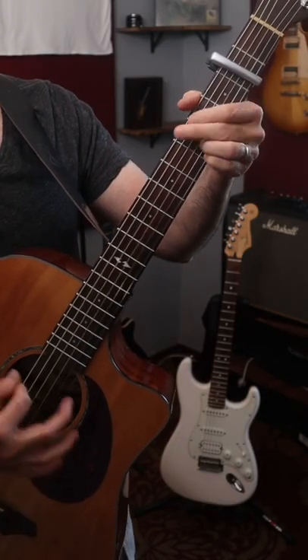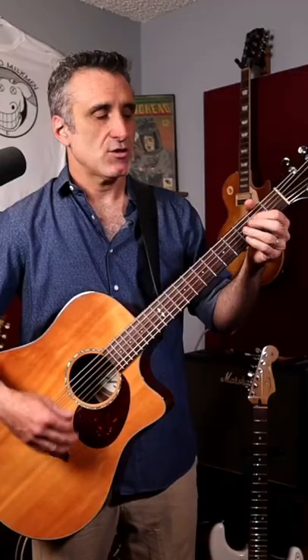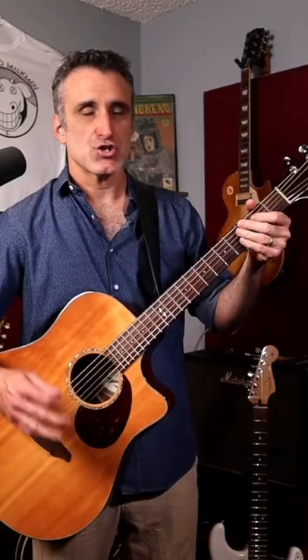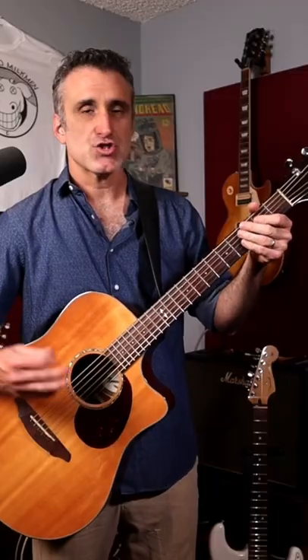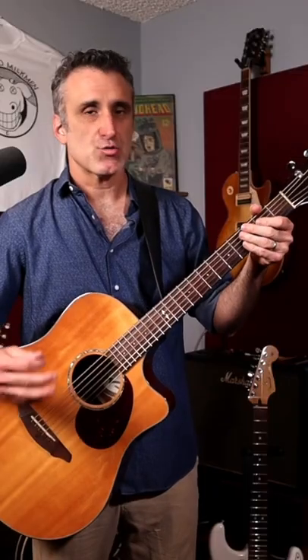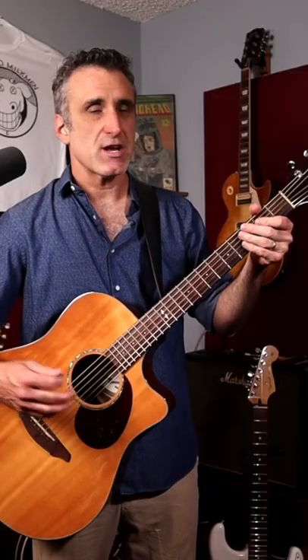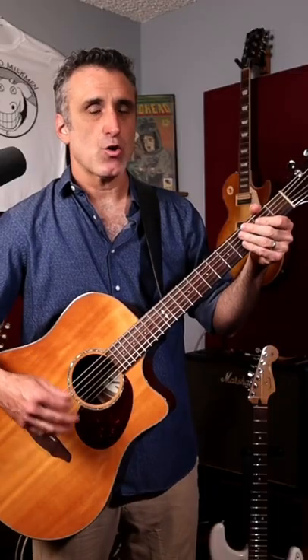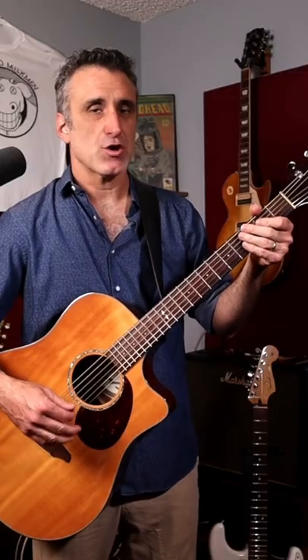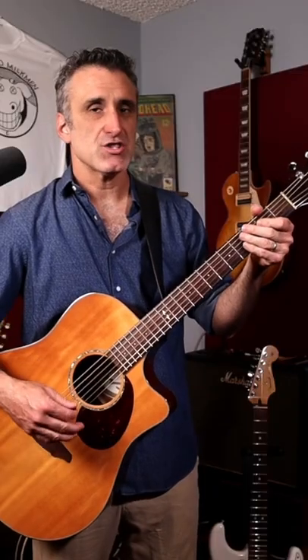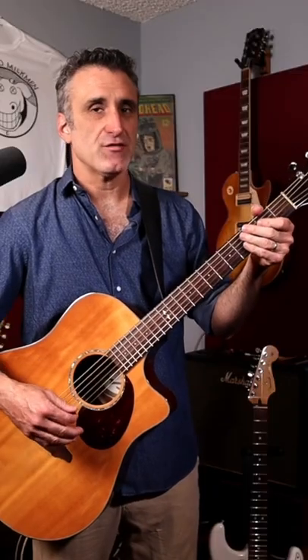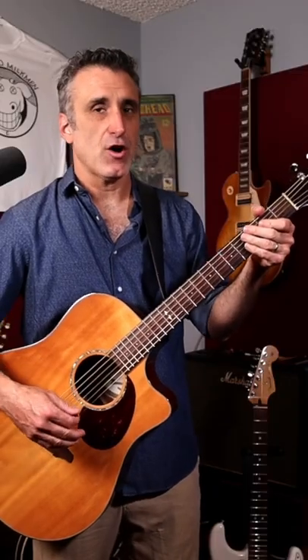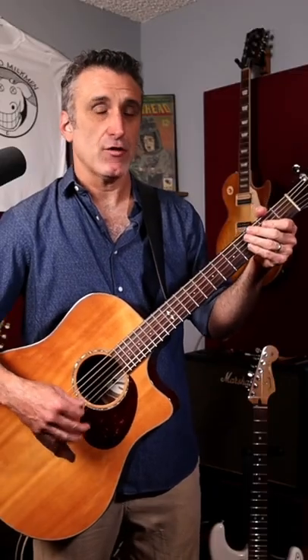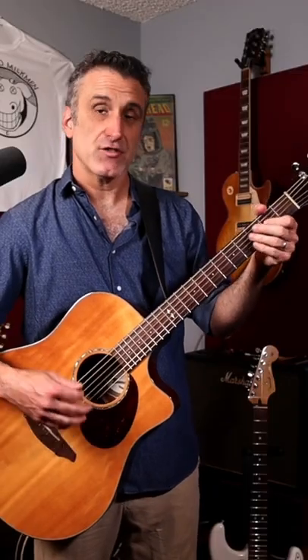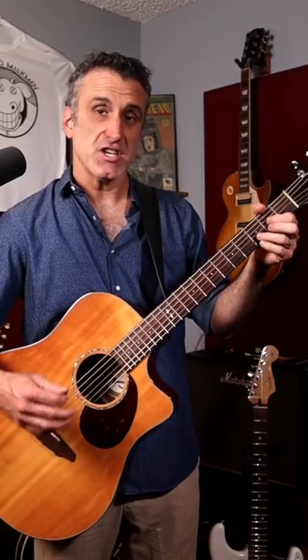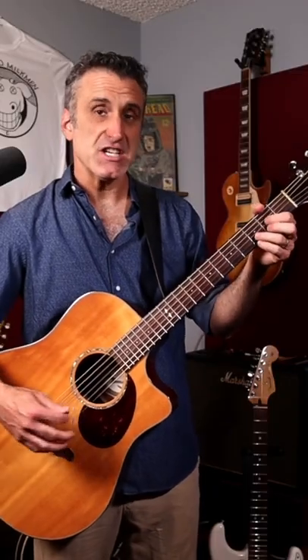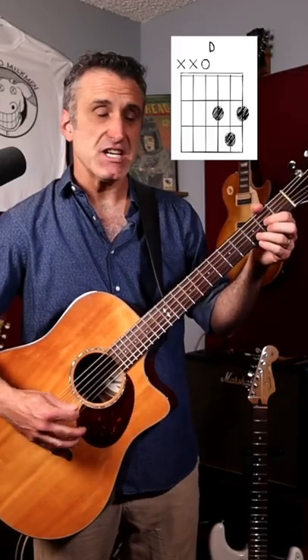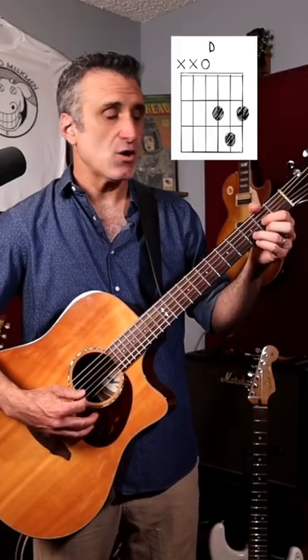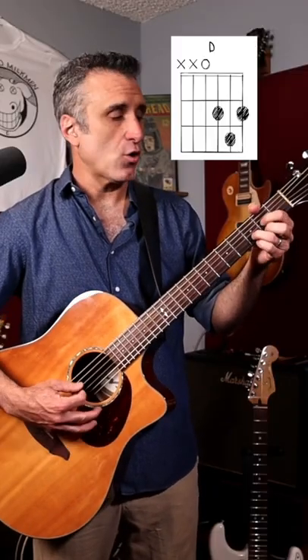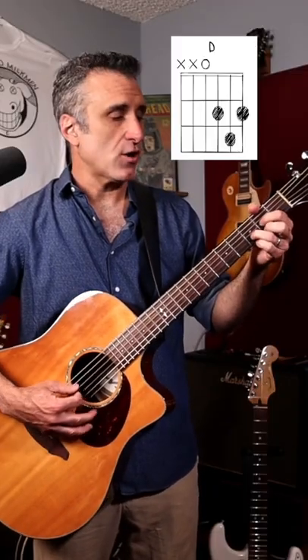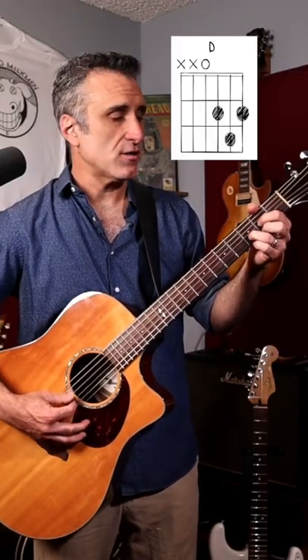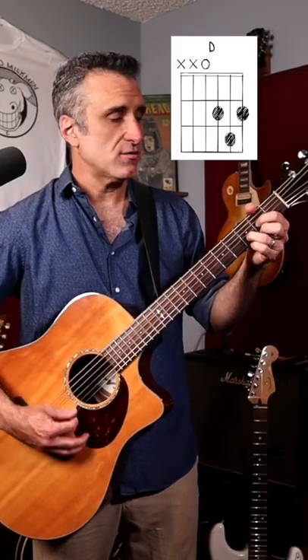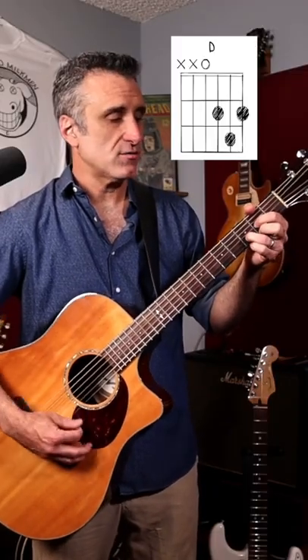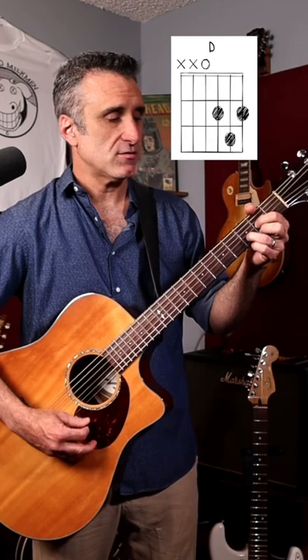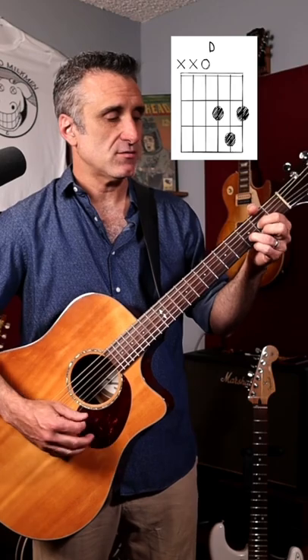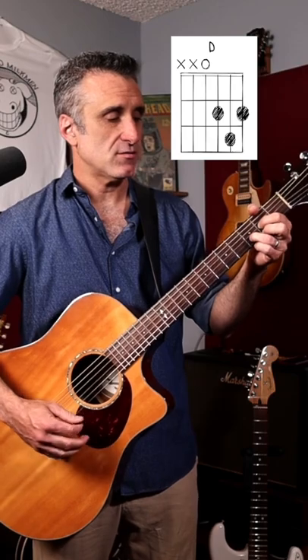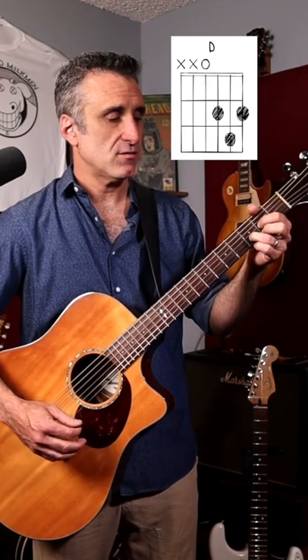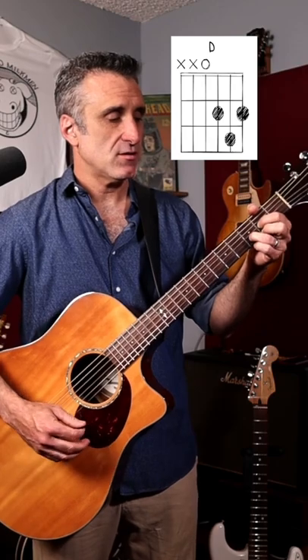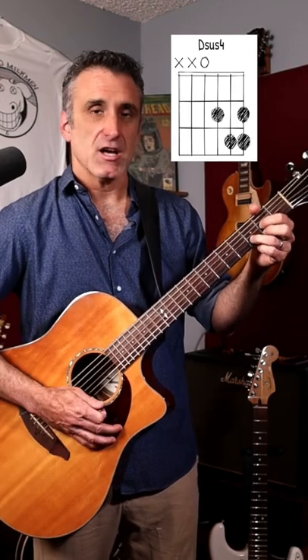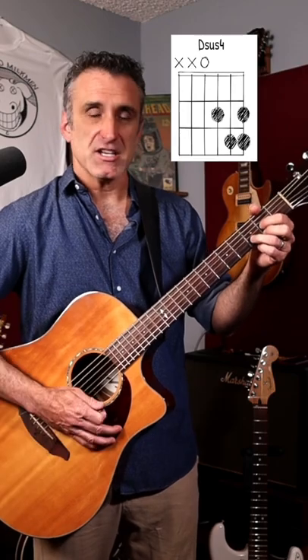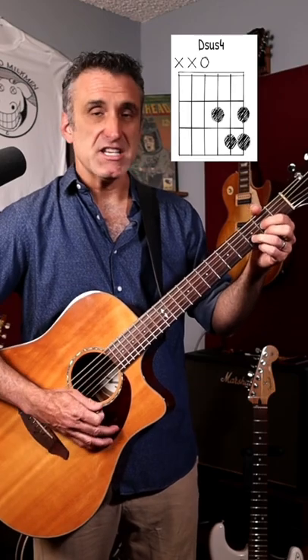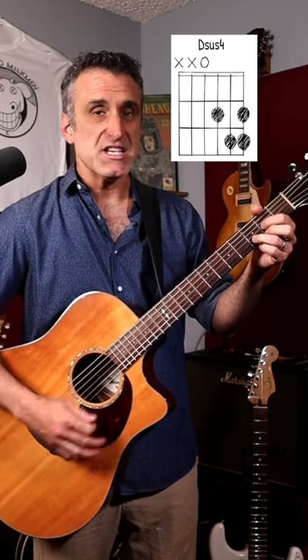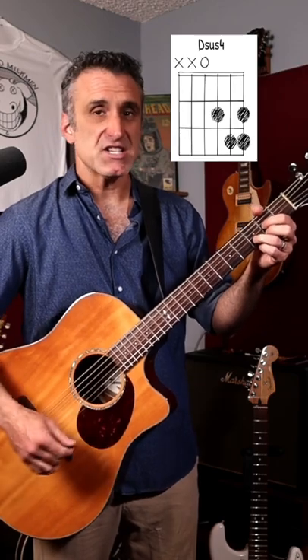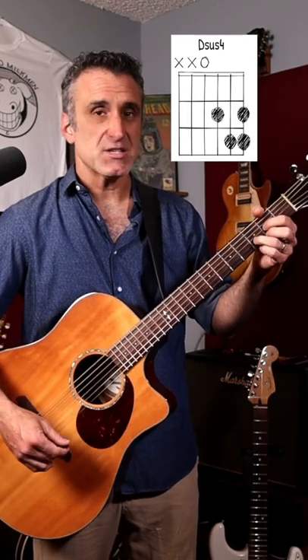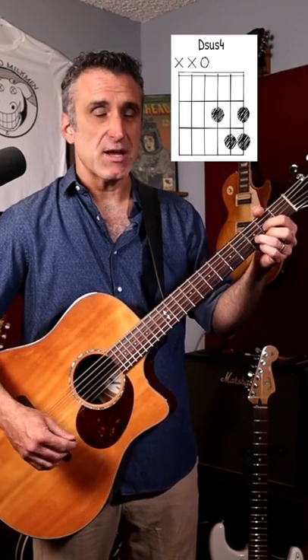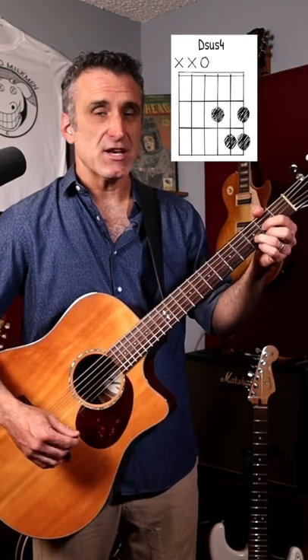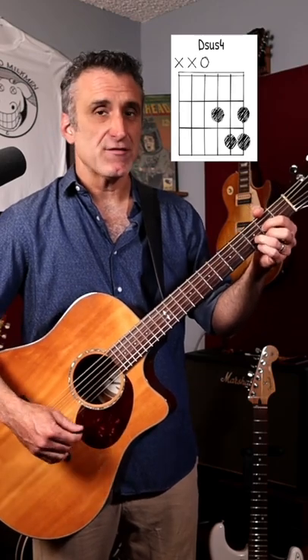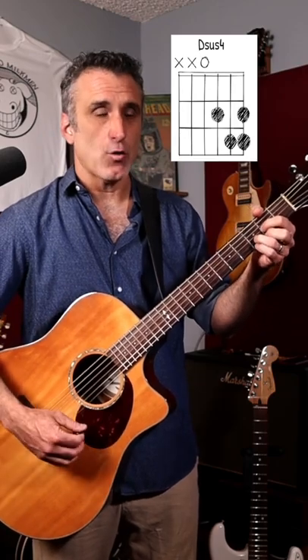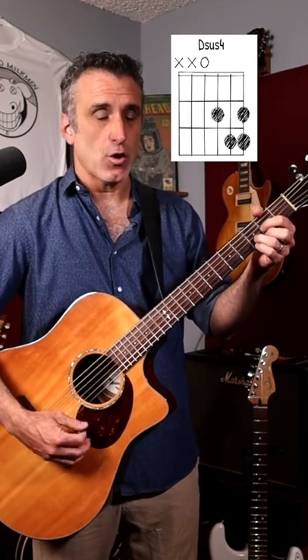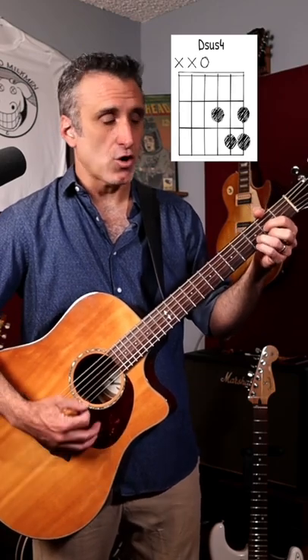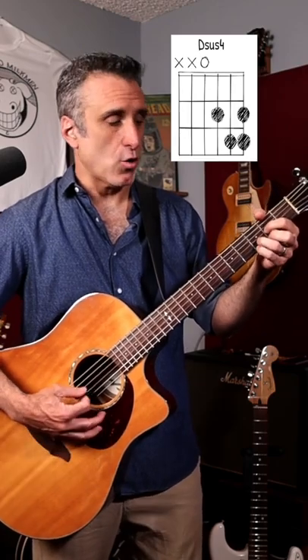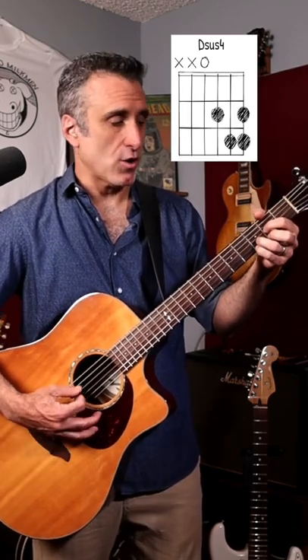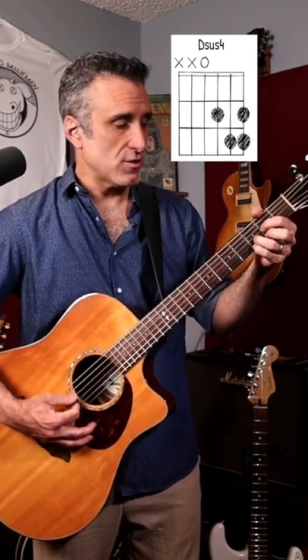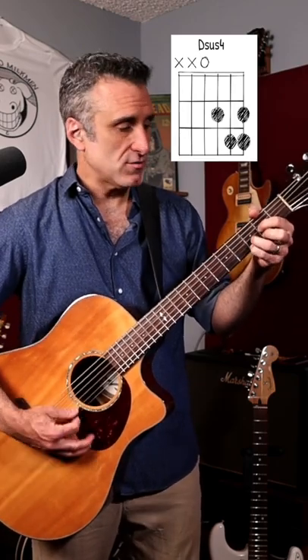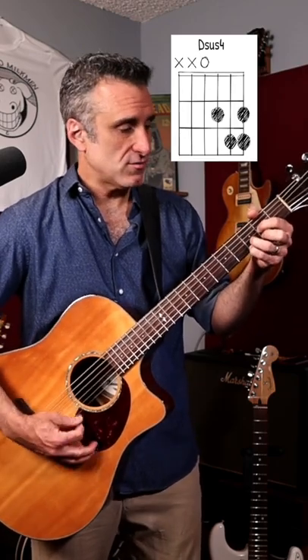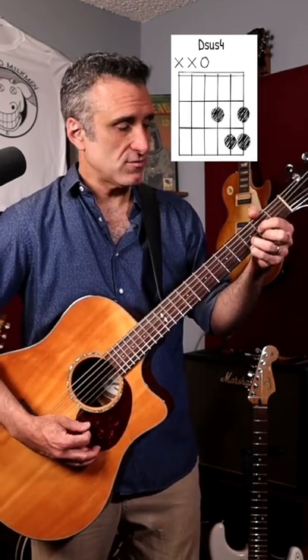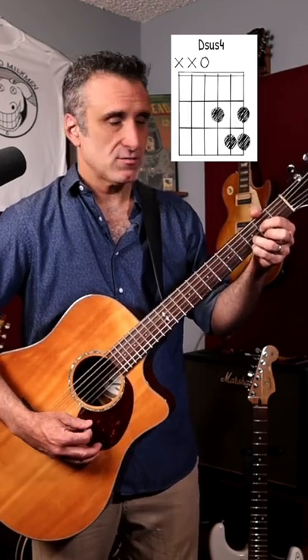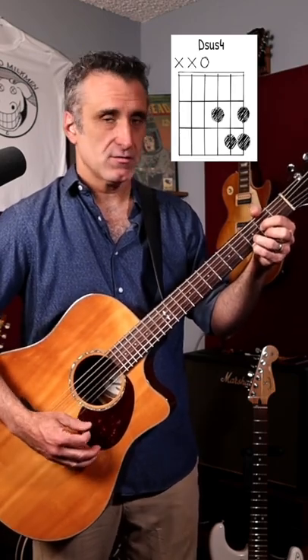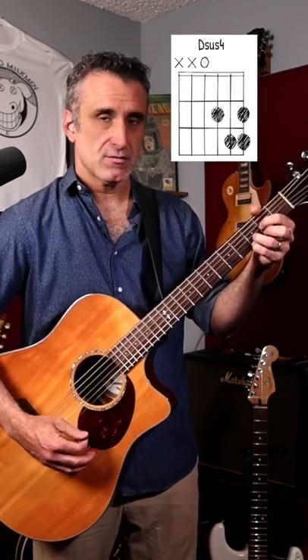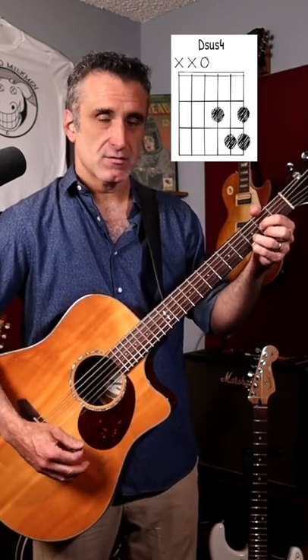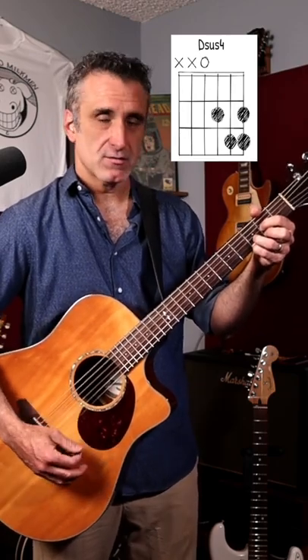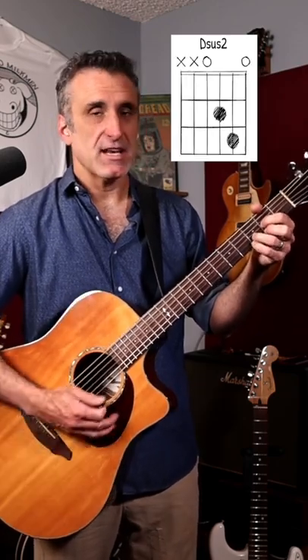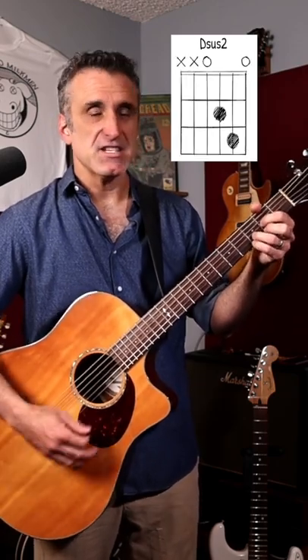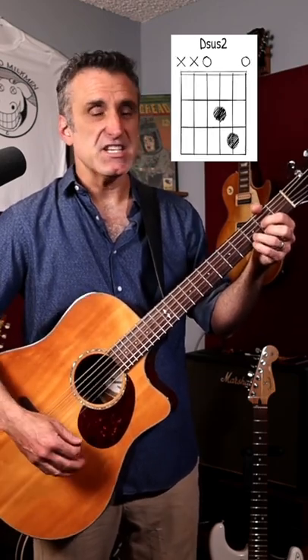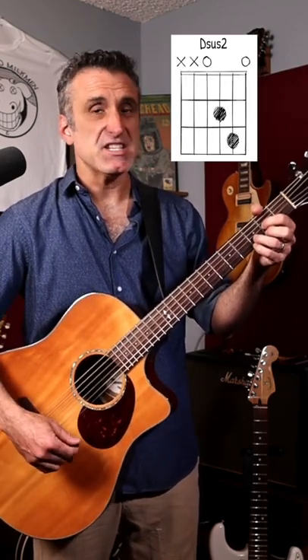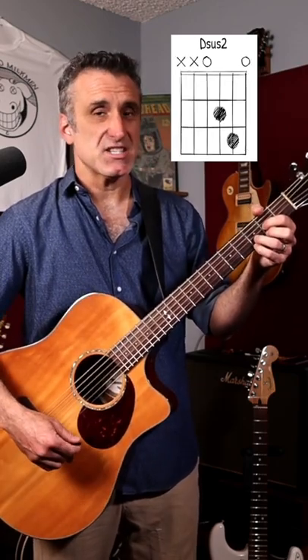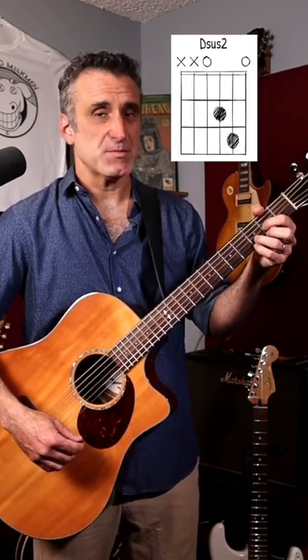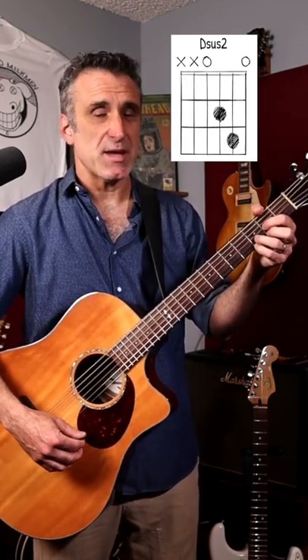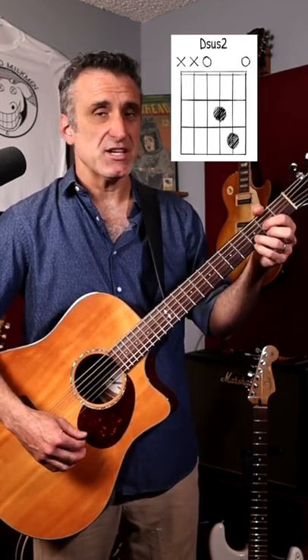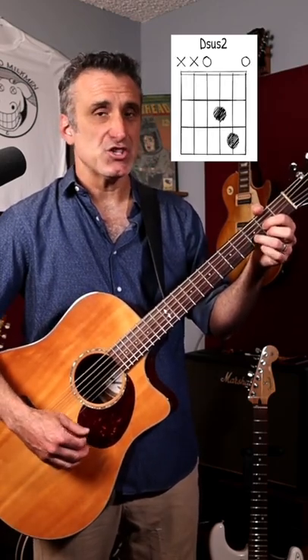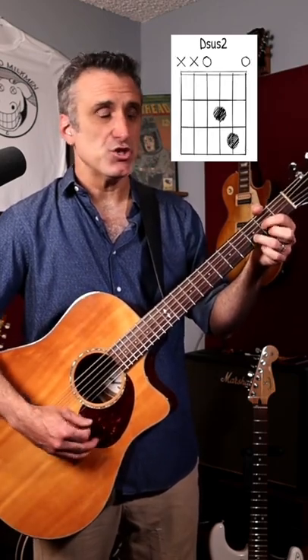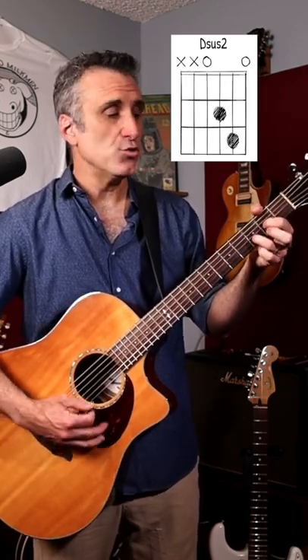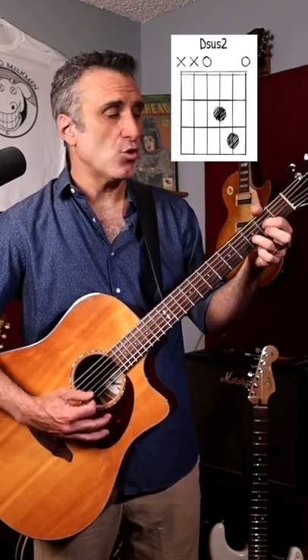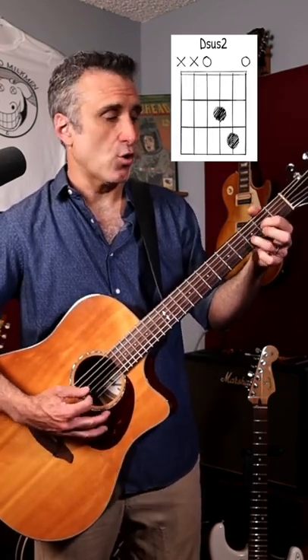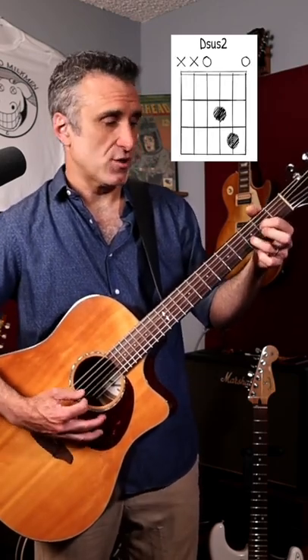There are three chords involved: a D chord, a D suspended four chord, and a D suspended two chord.